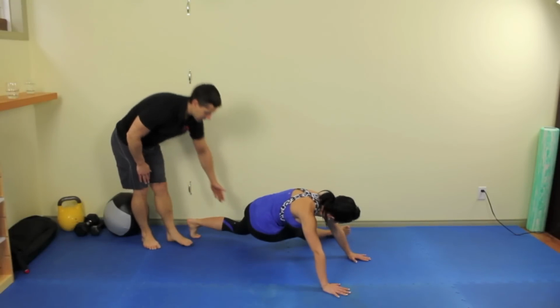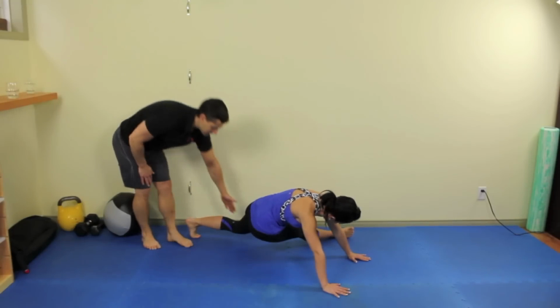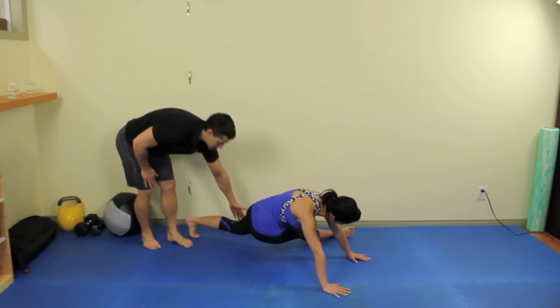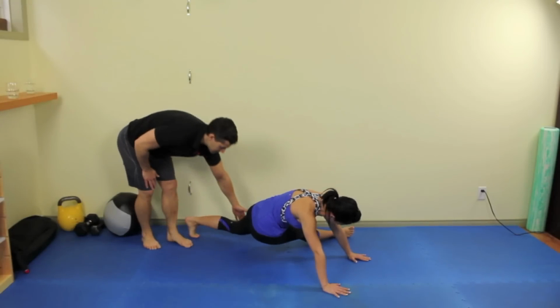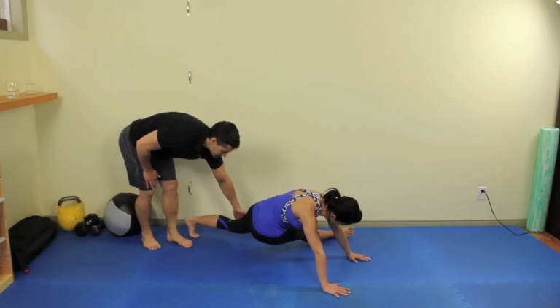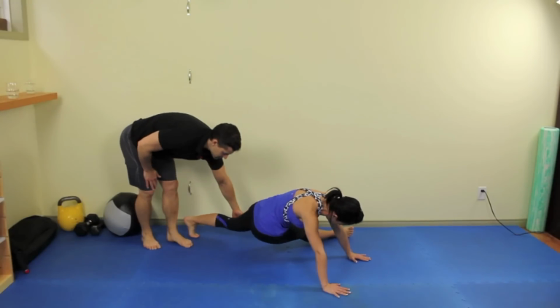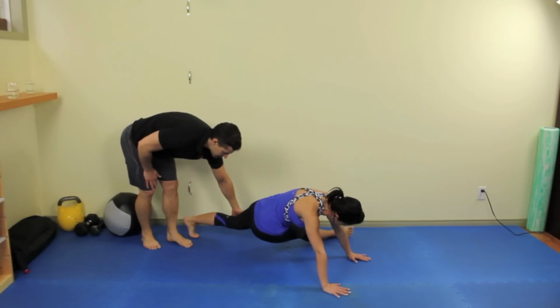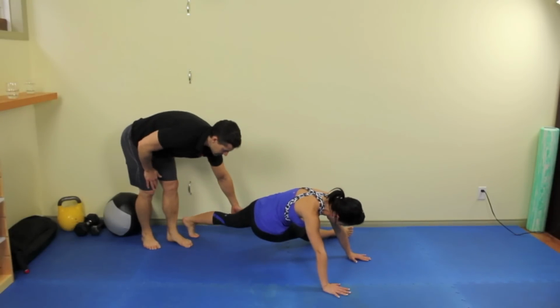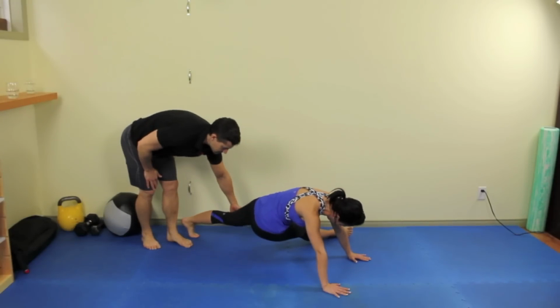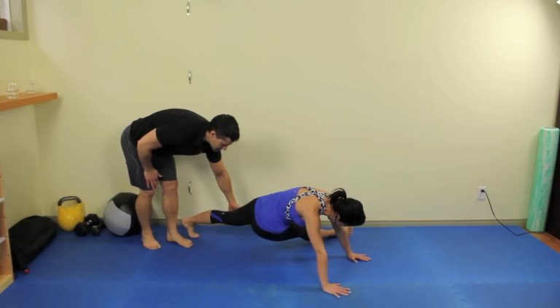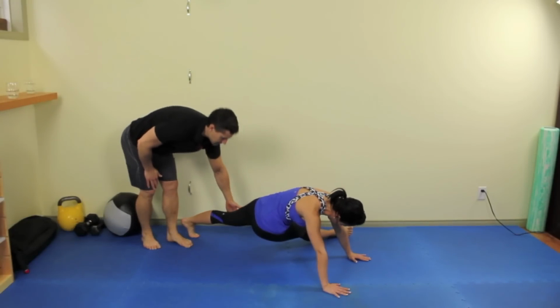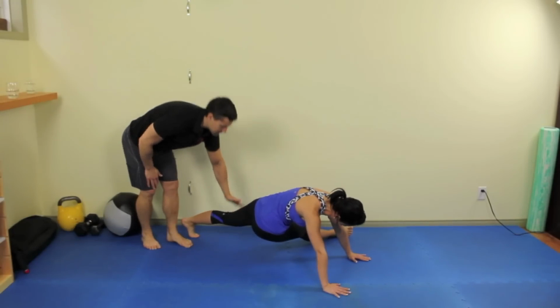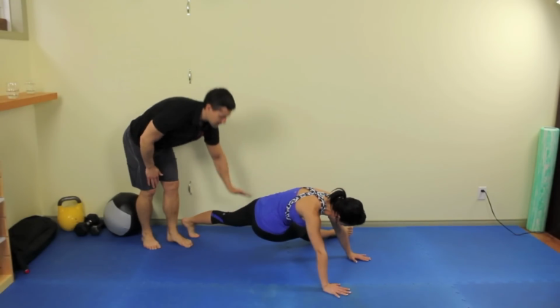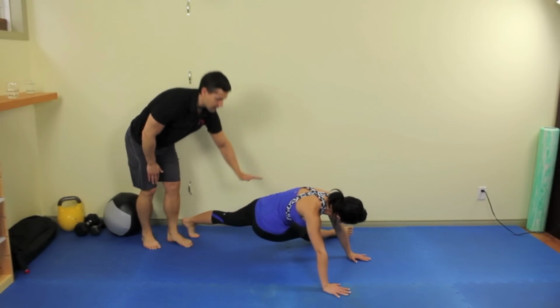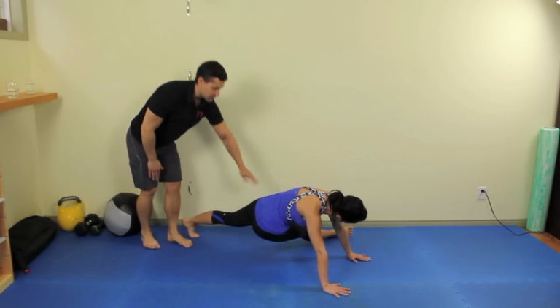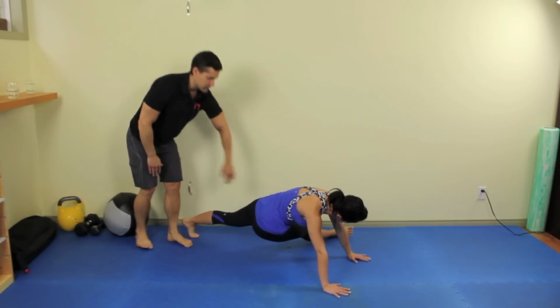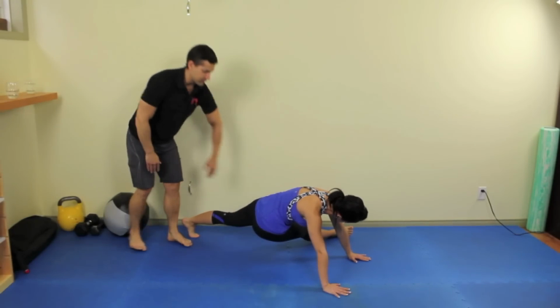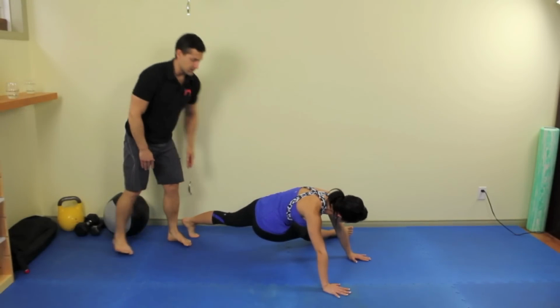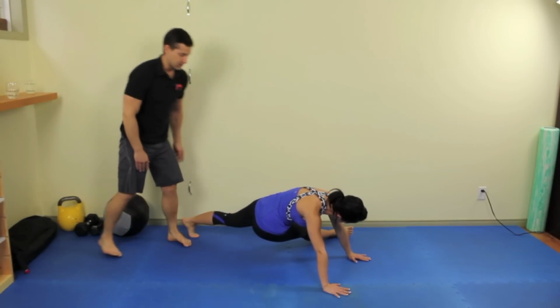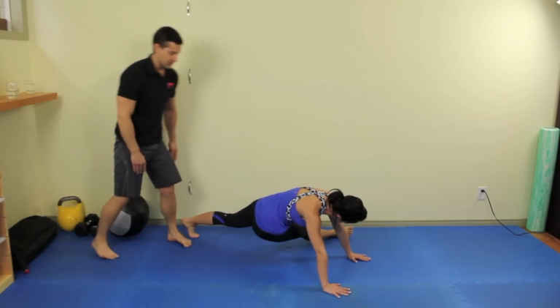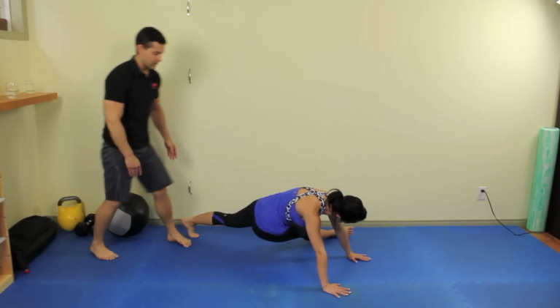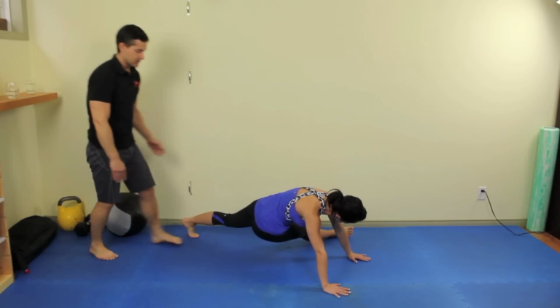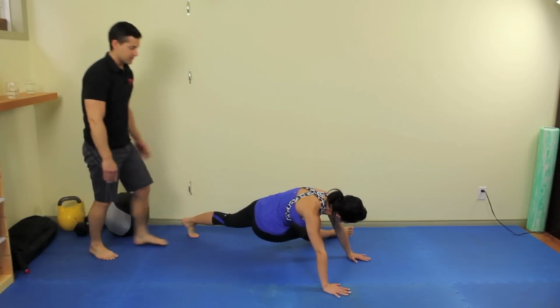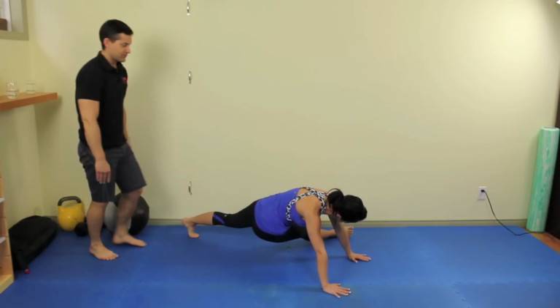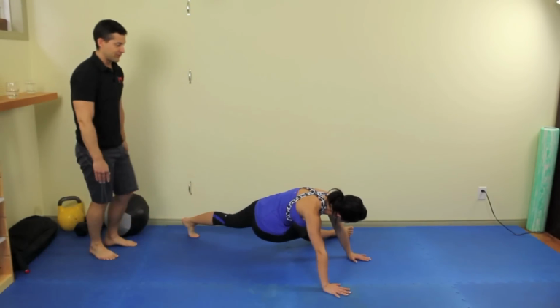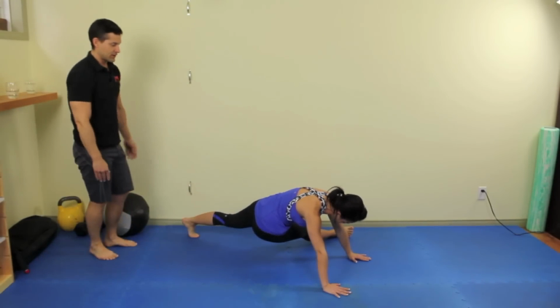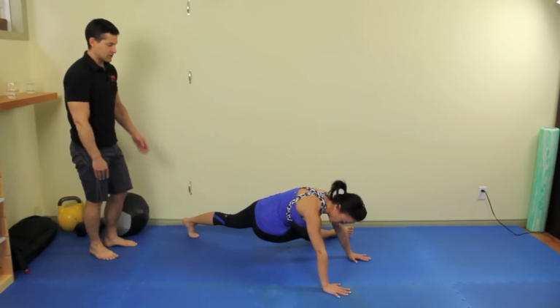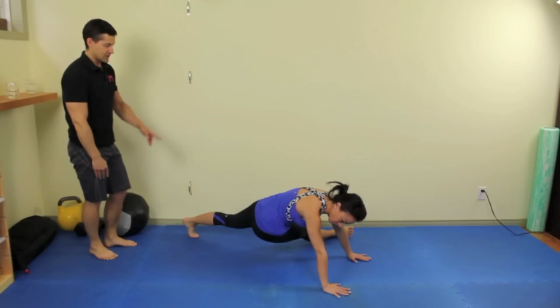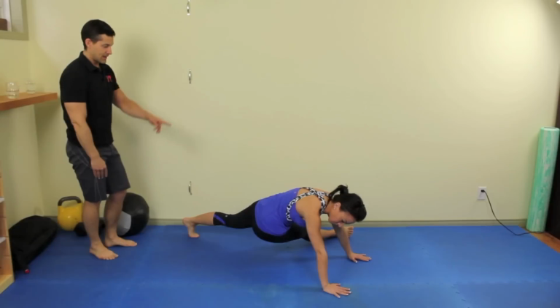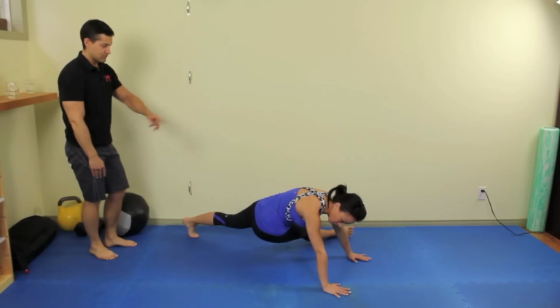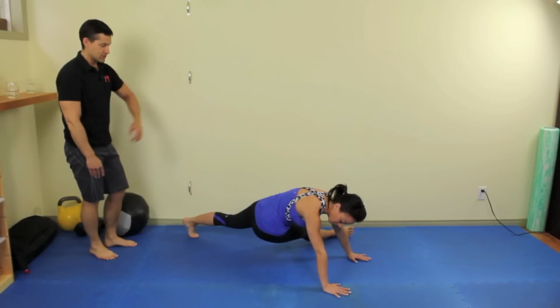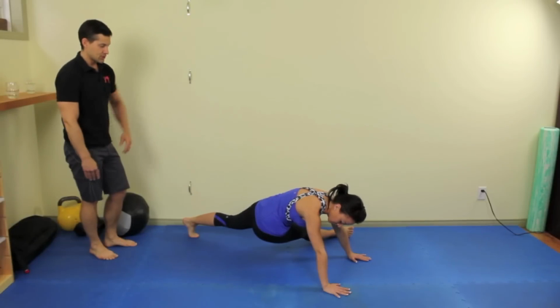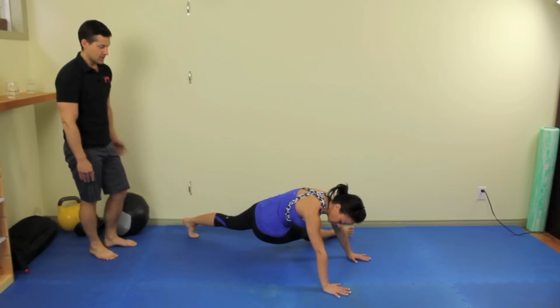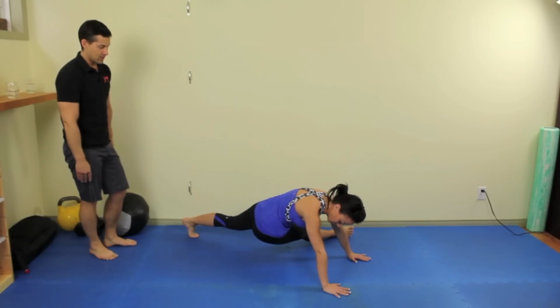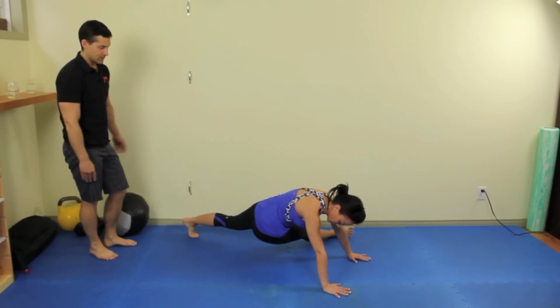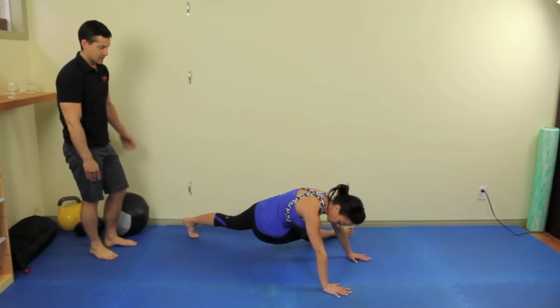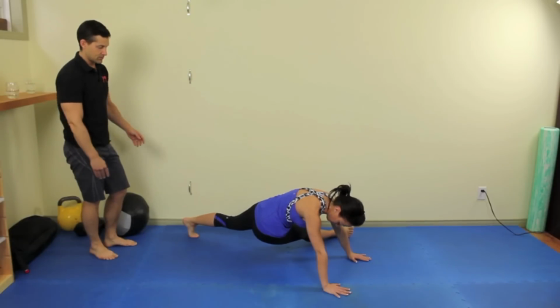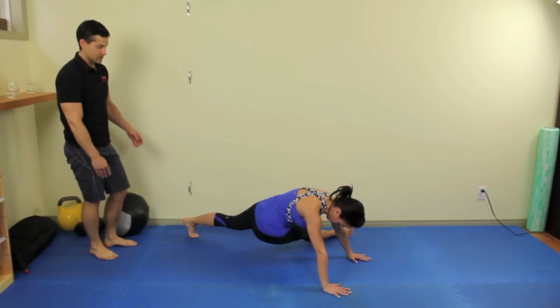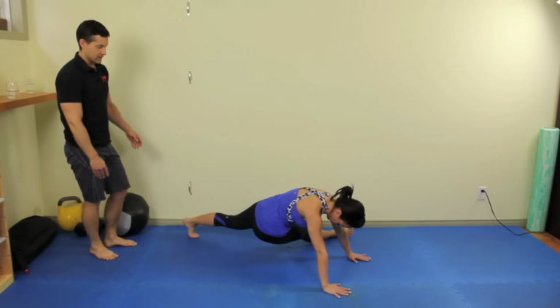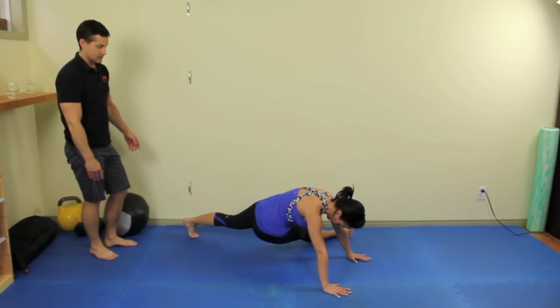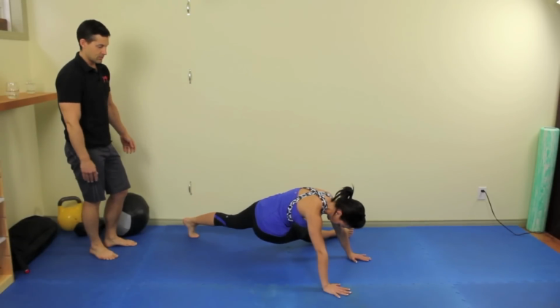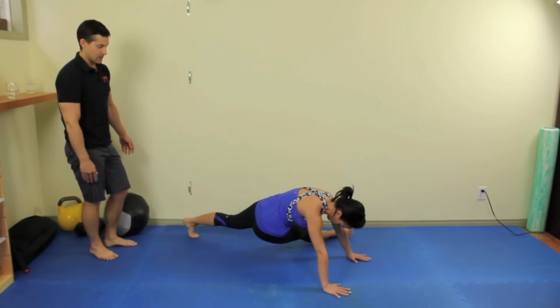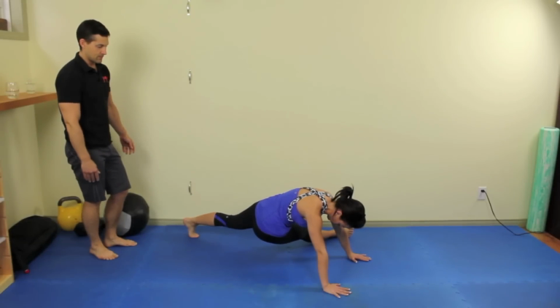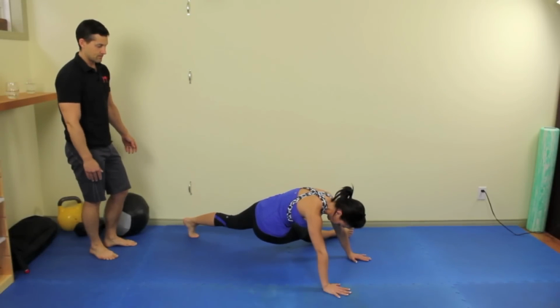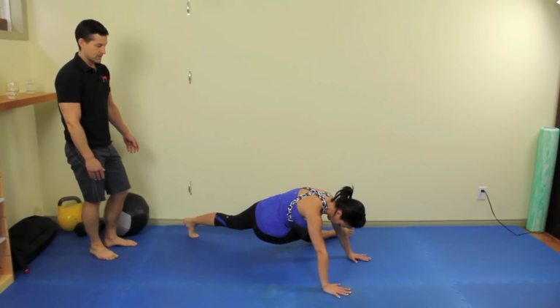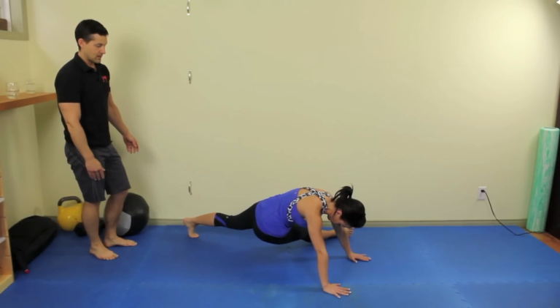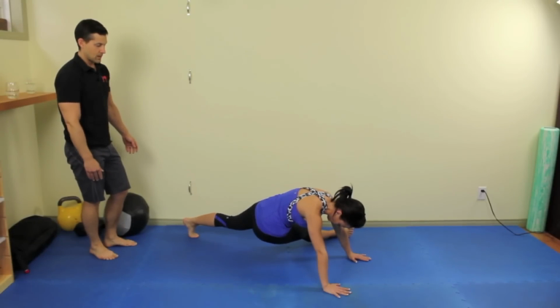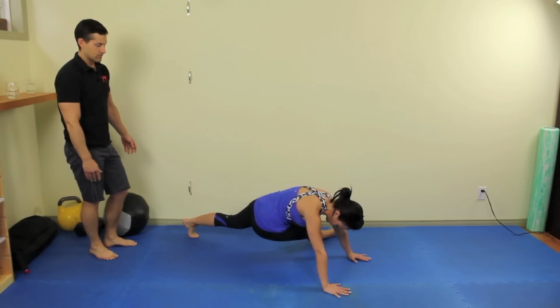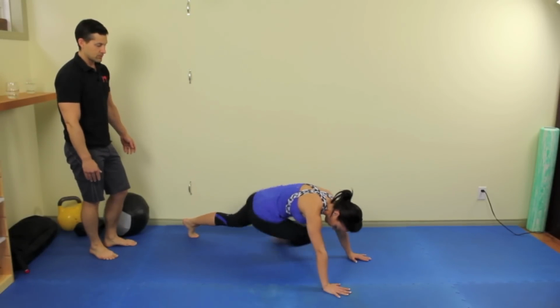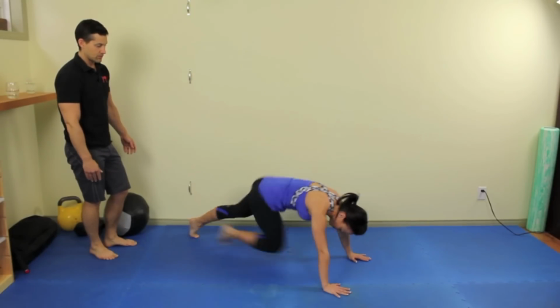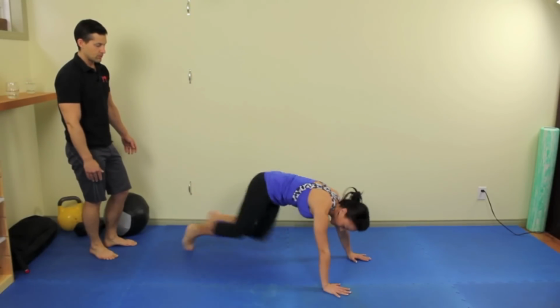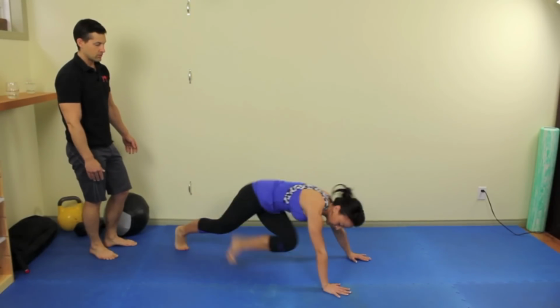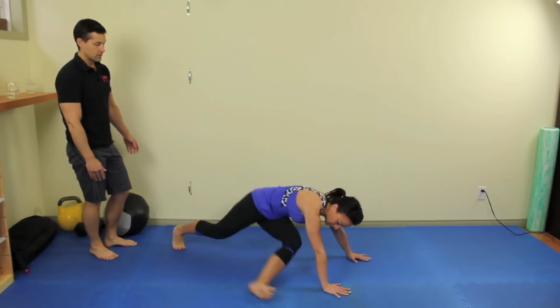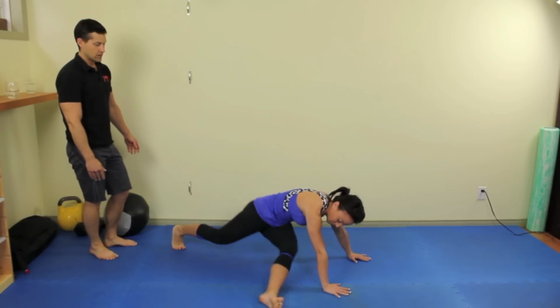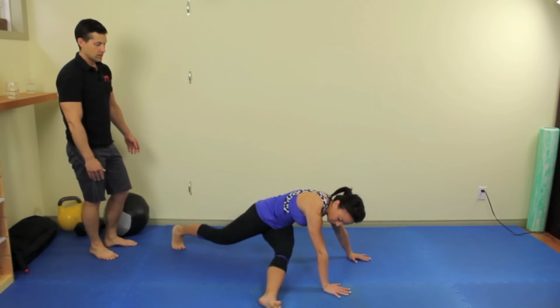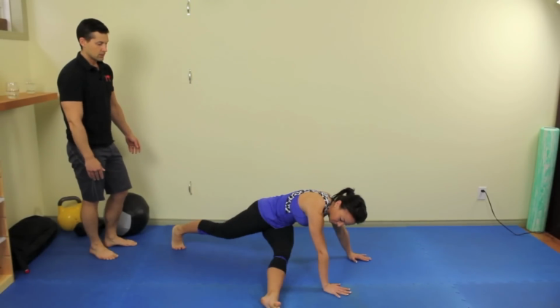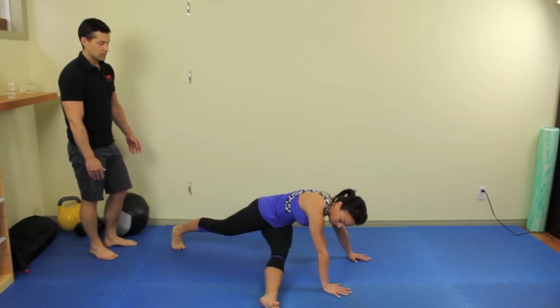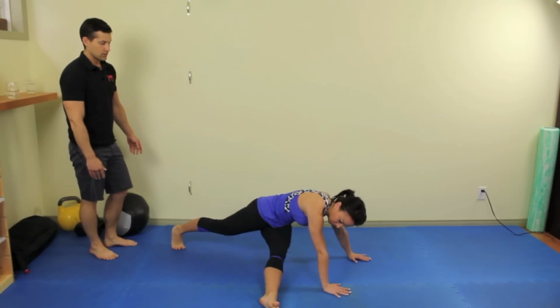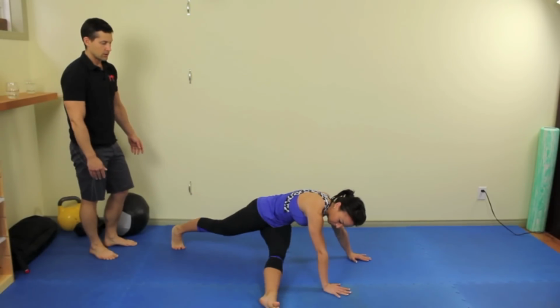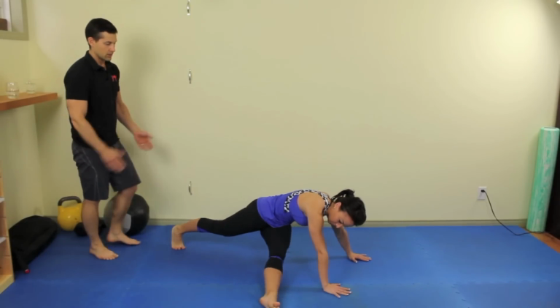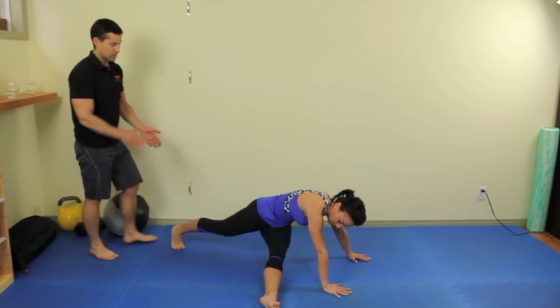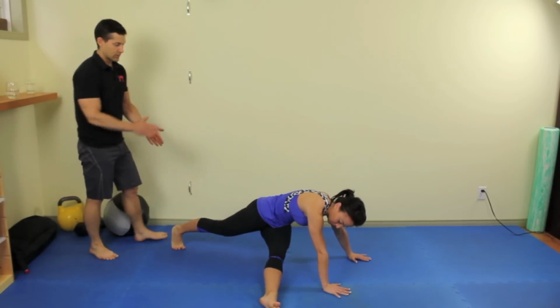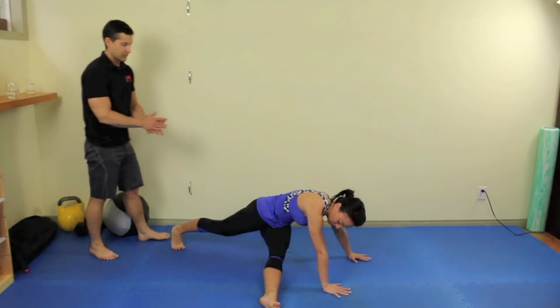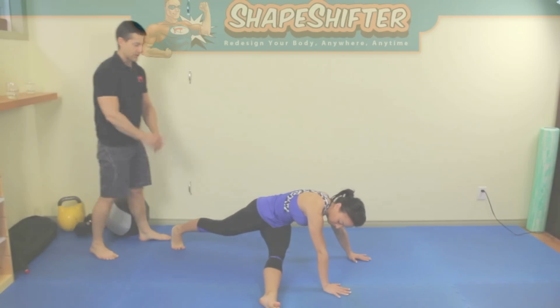Now I want you to try to straighten out this leg. Perfect. So you want to finish in that position, now on the other side as well. Good luck.